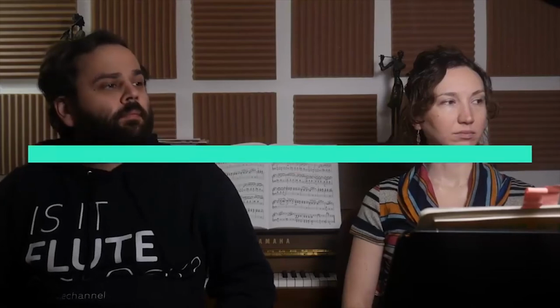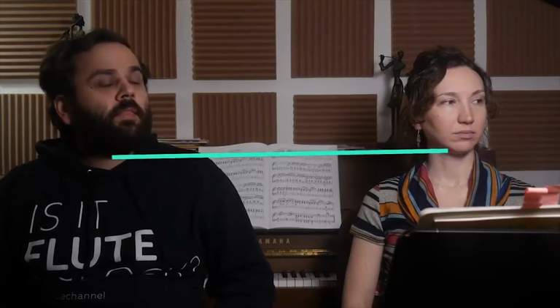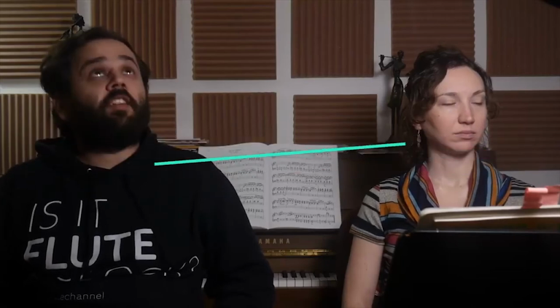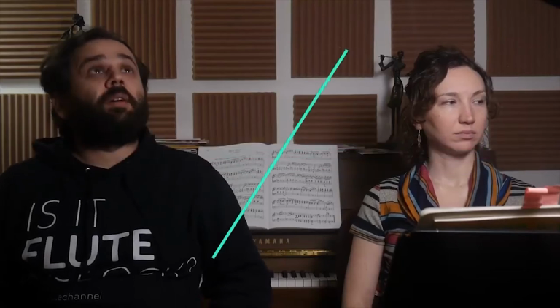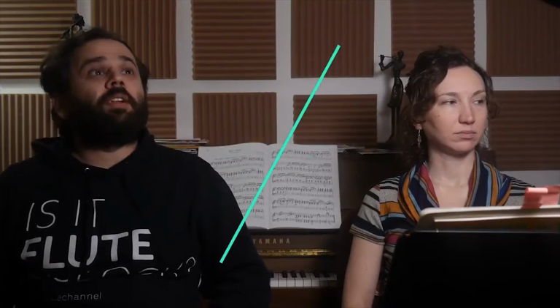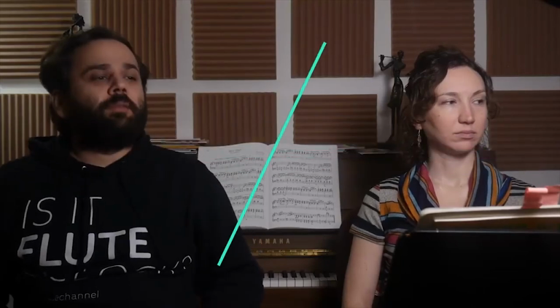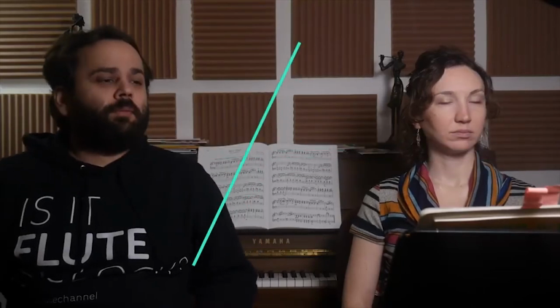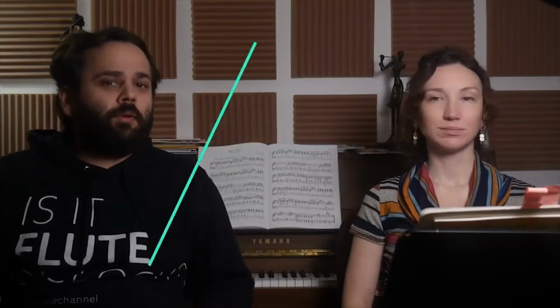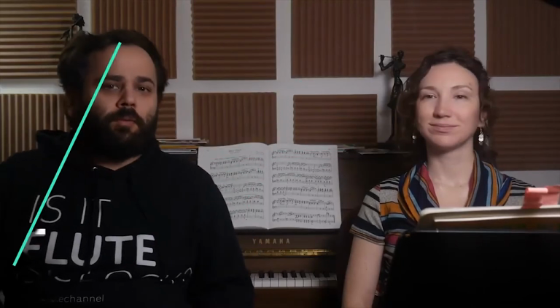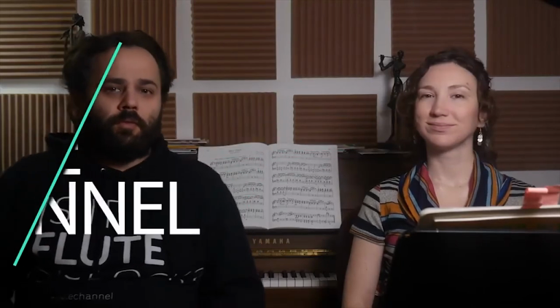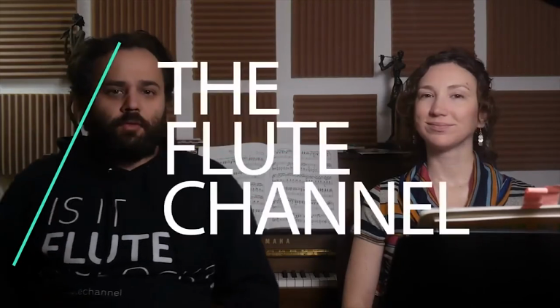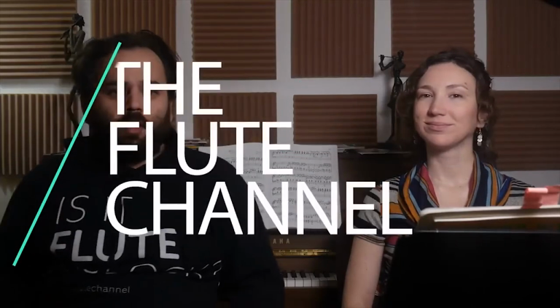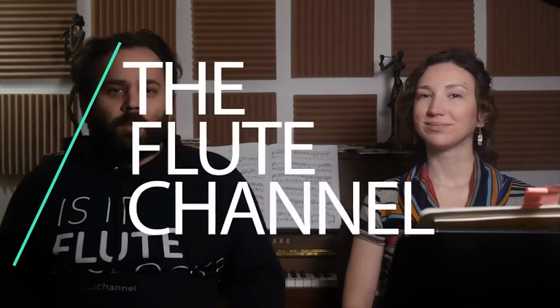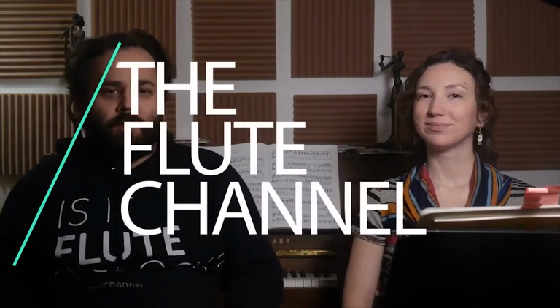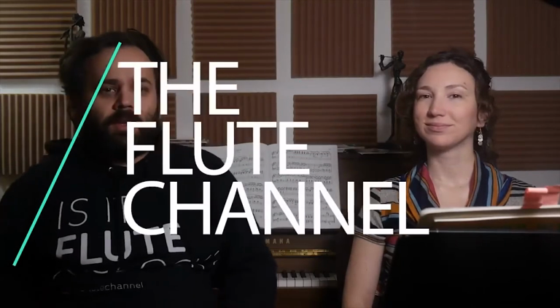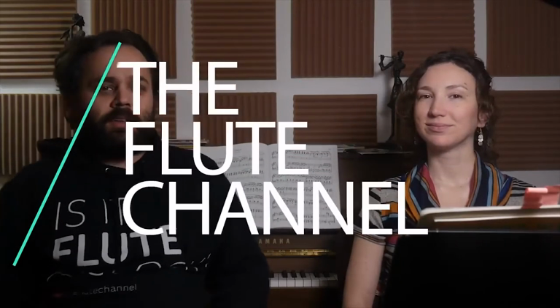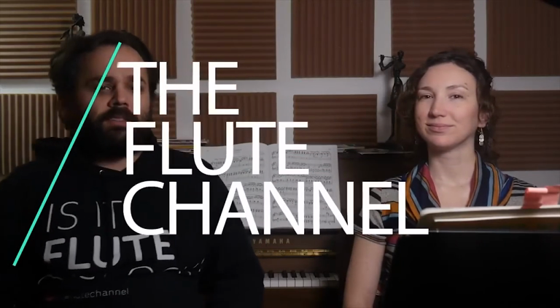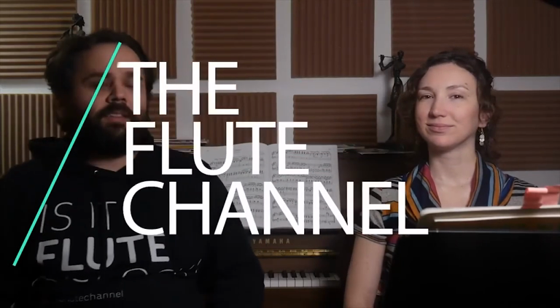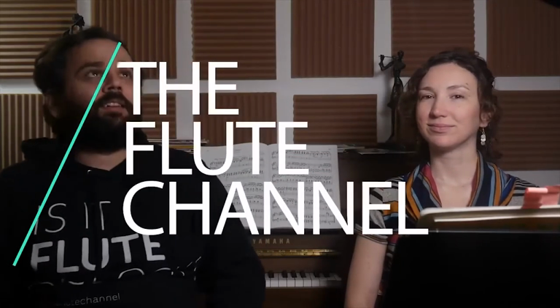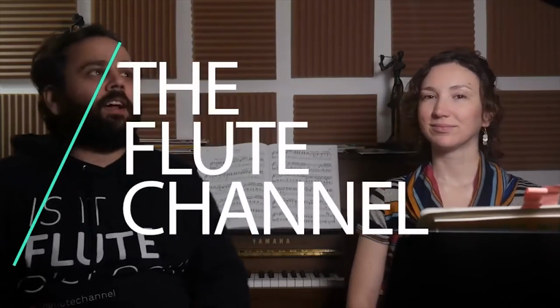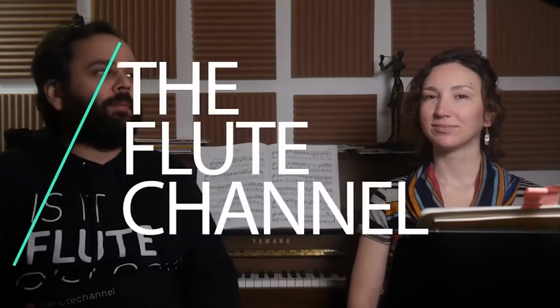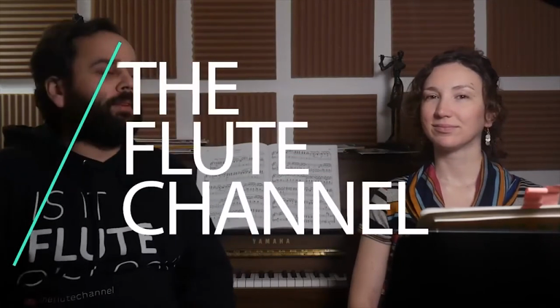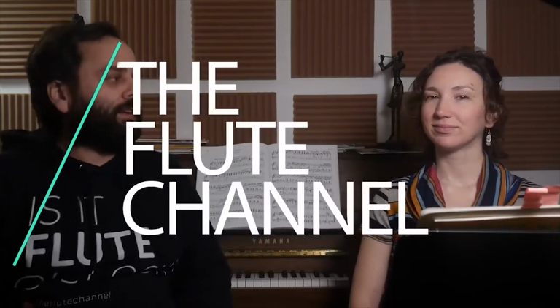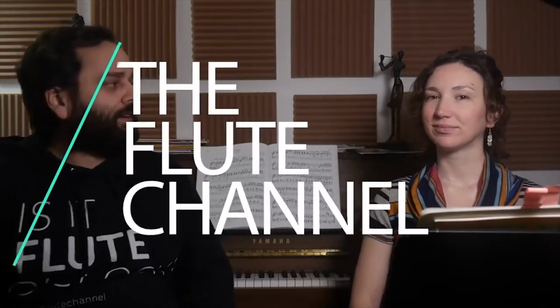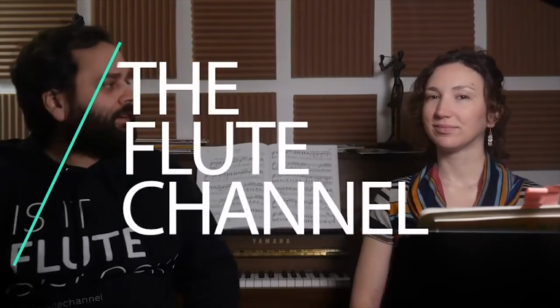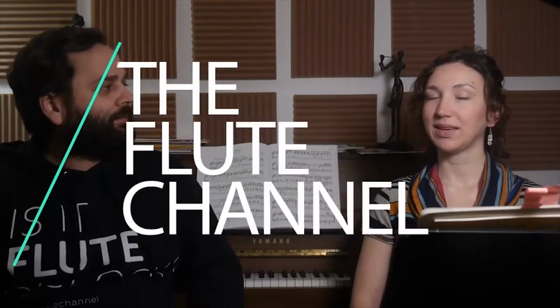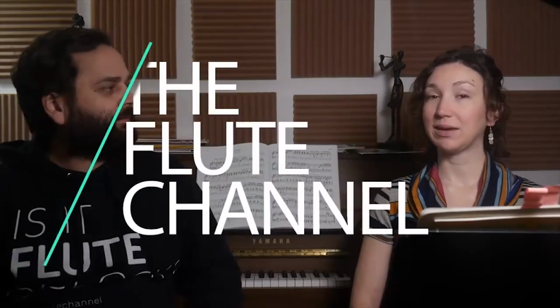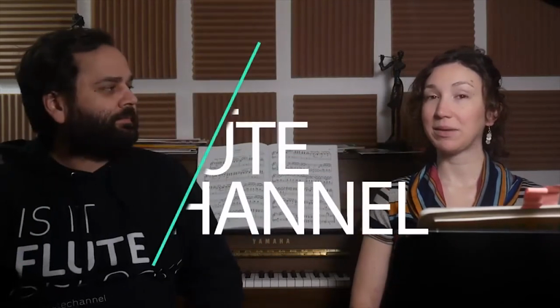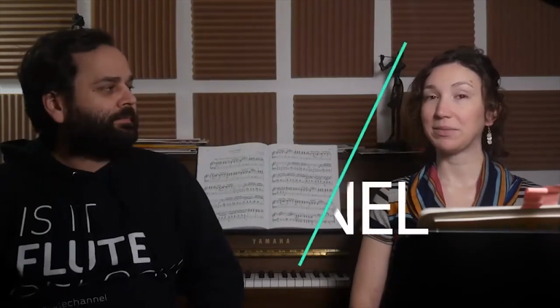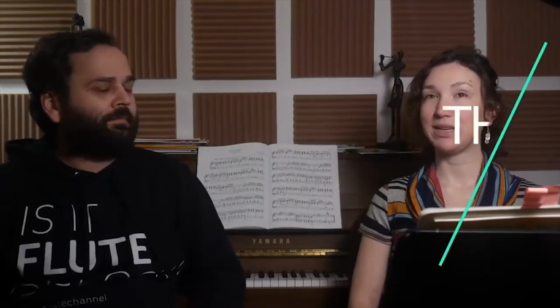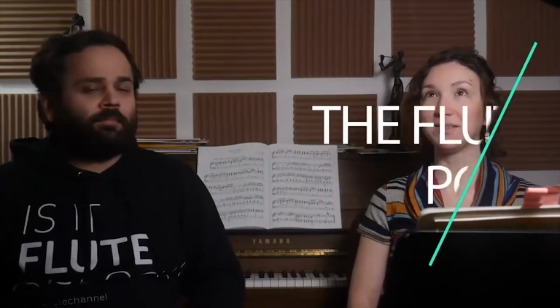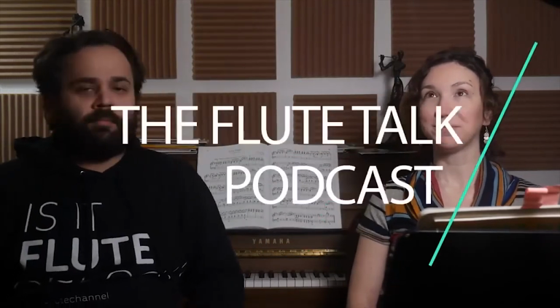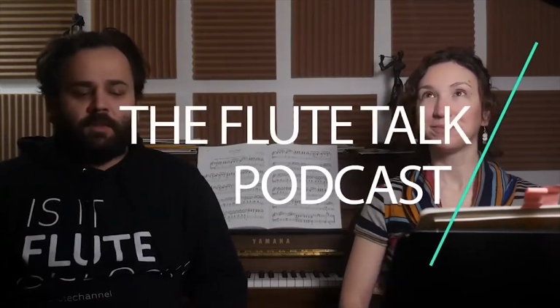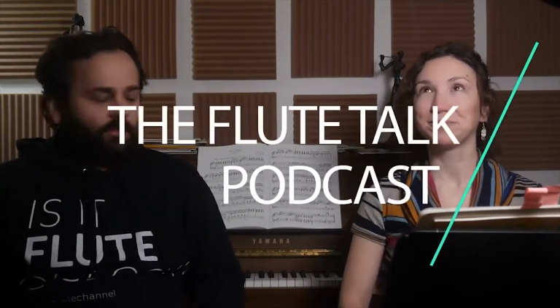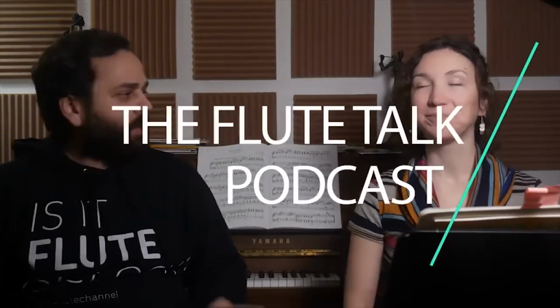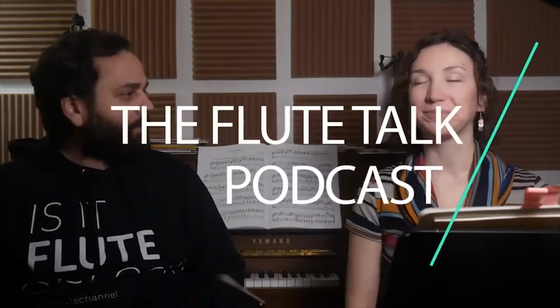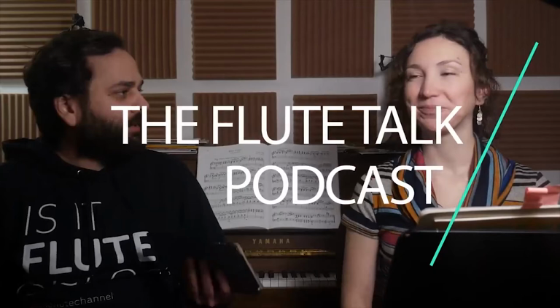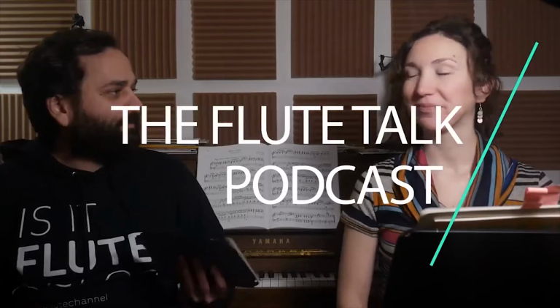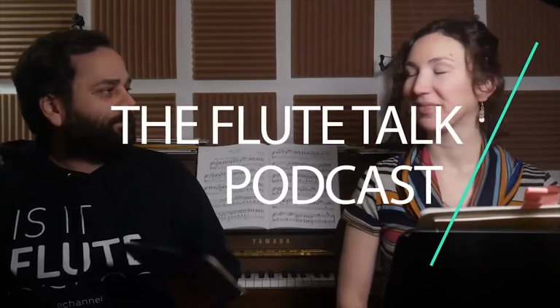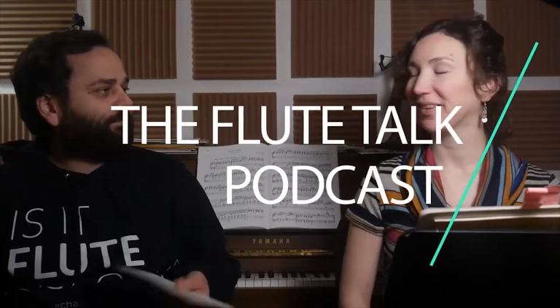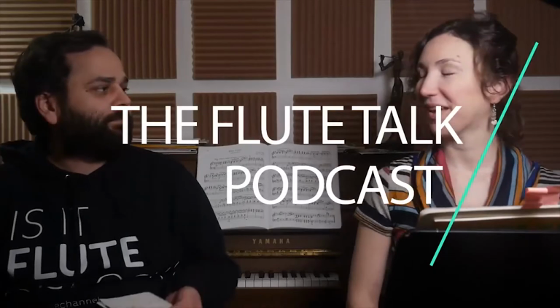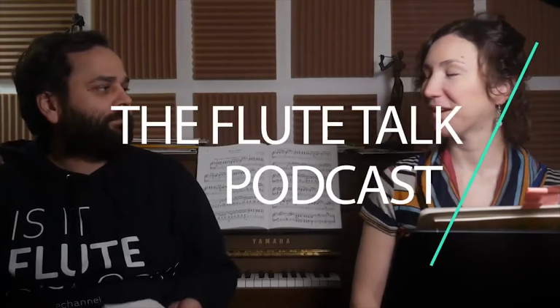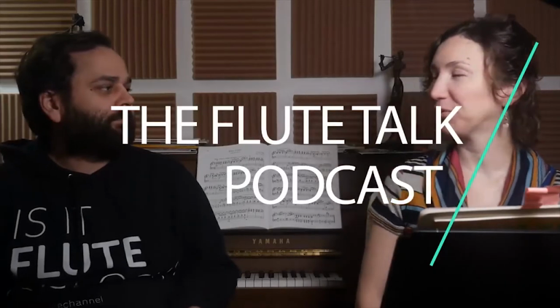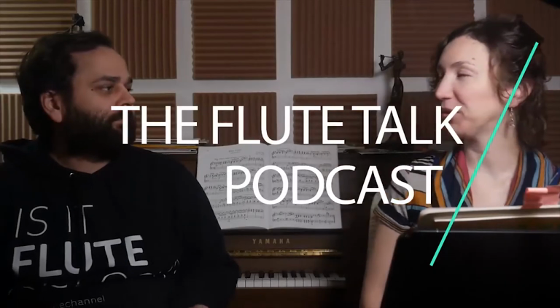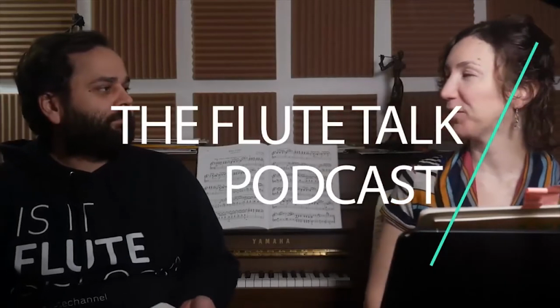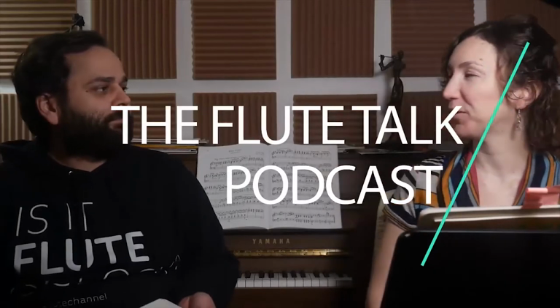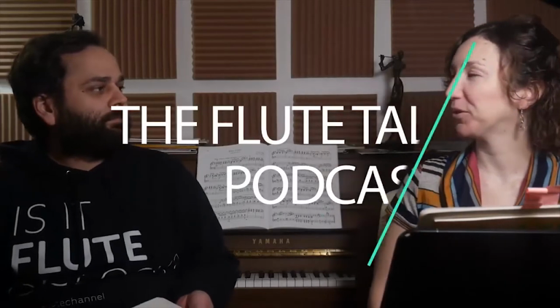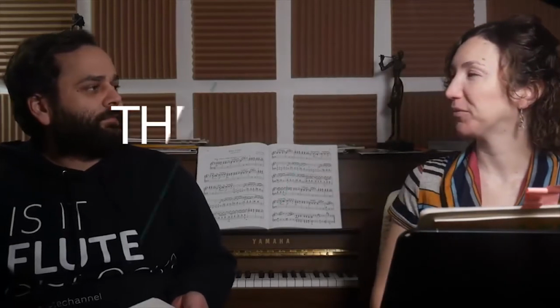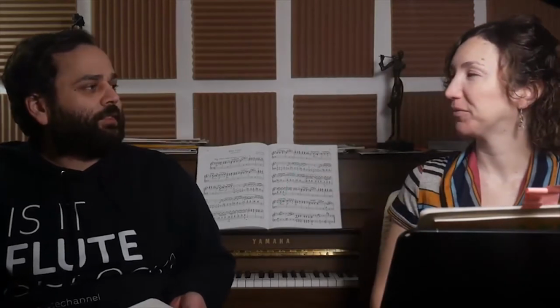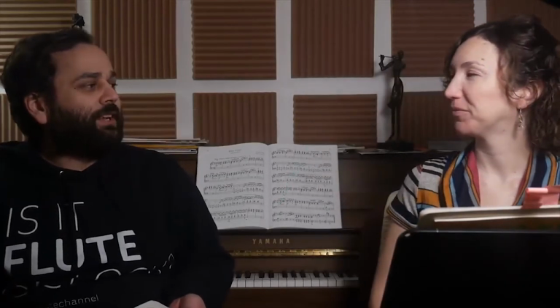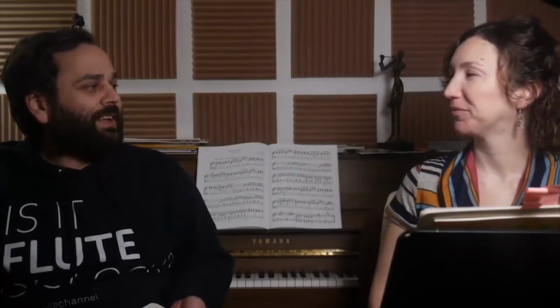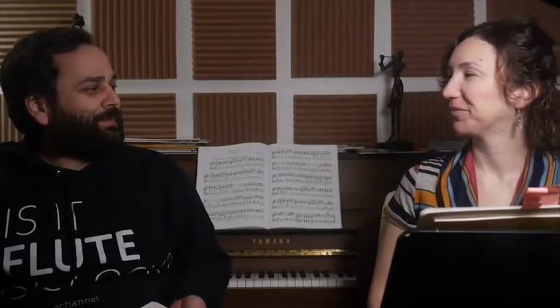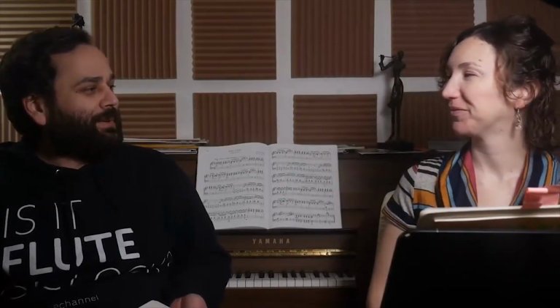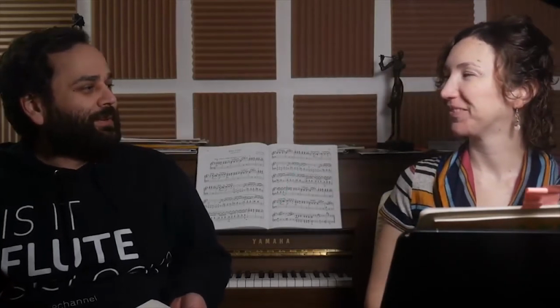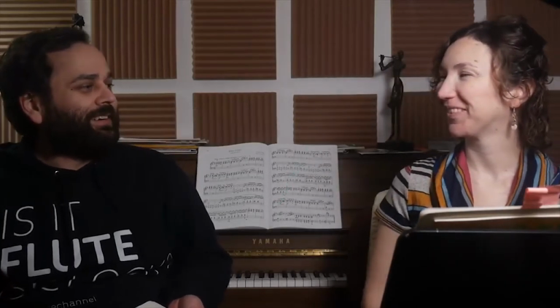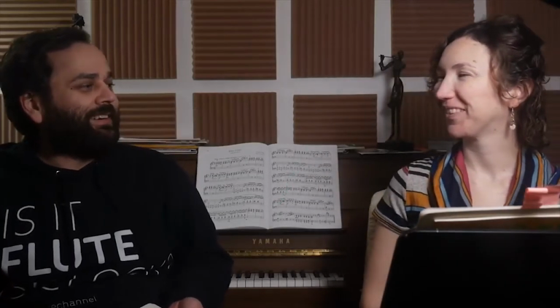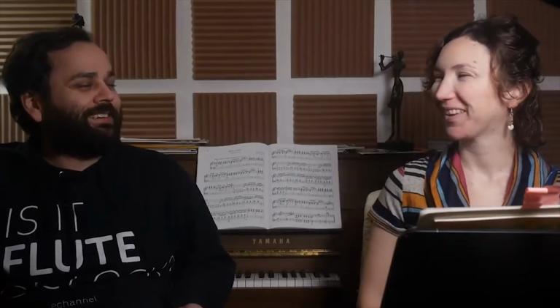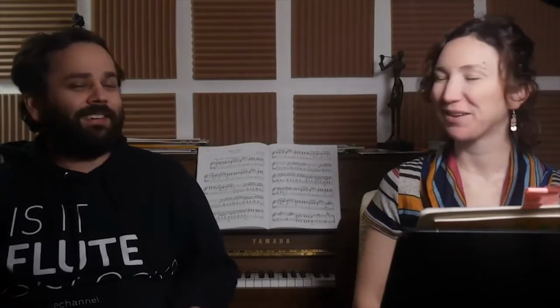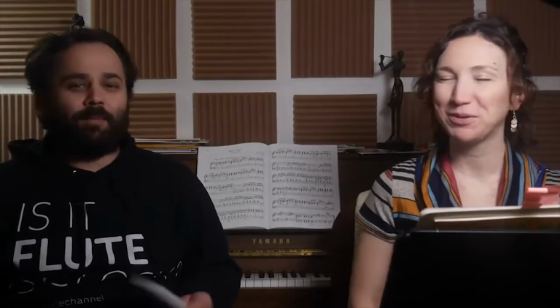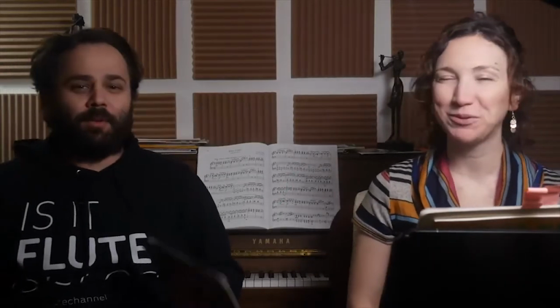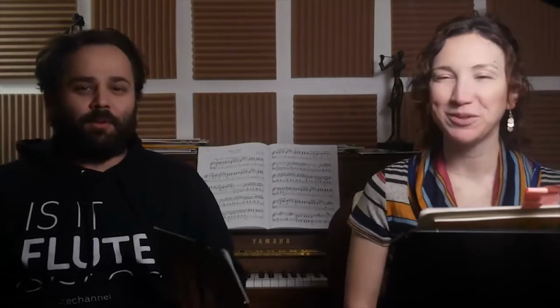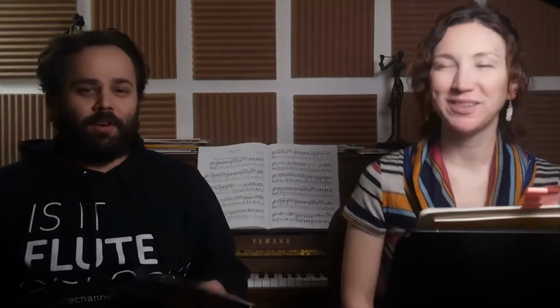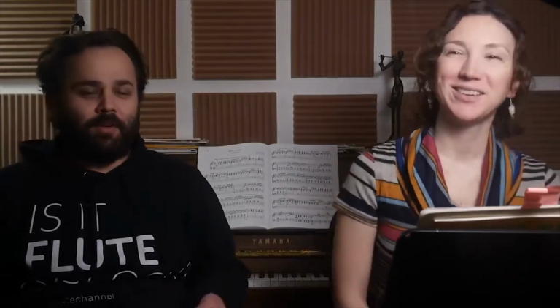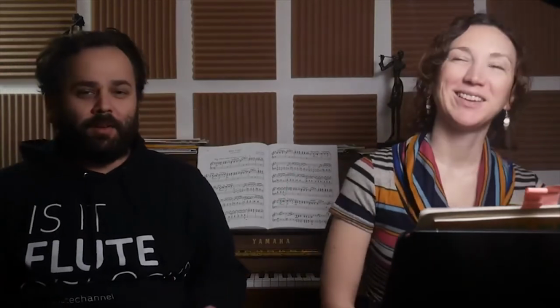Hey everybody, welcome to the Flute Talk Podcast. I'm Nick, and I'm Edie. I'm good, how are you? Good. Happy New Year. Happy New Year to everybody.